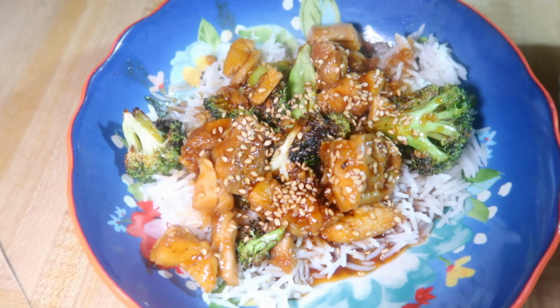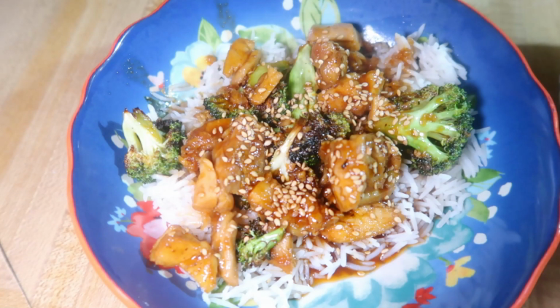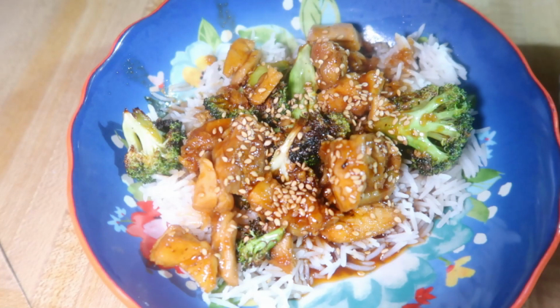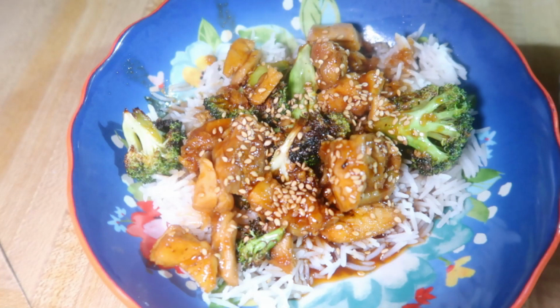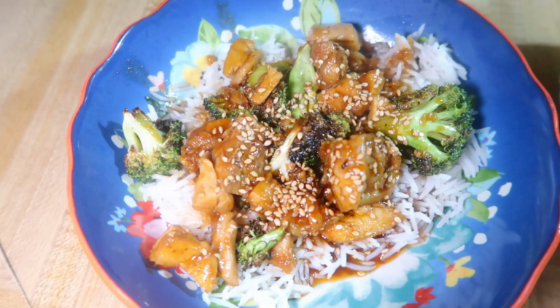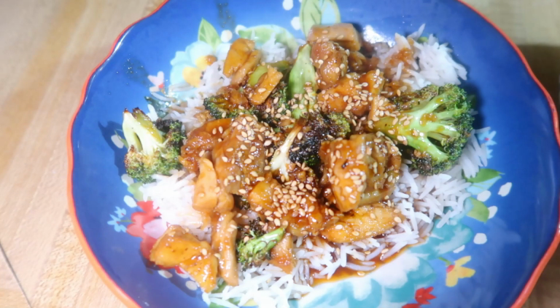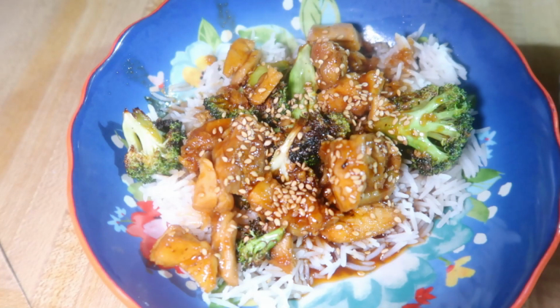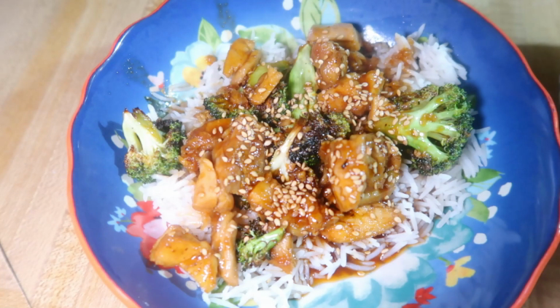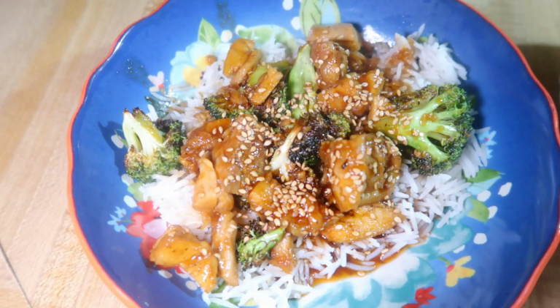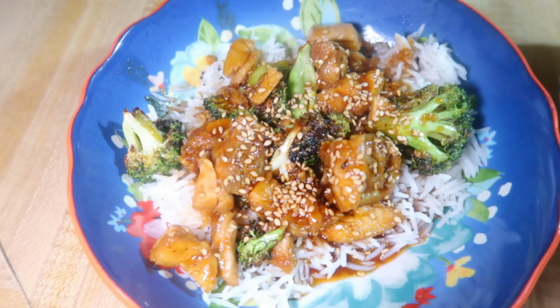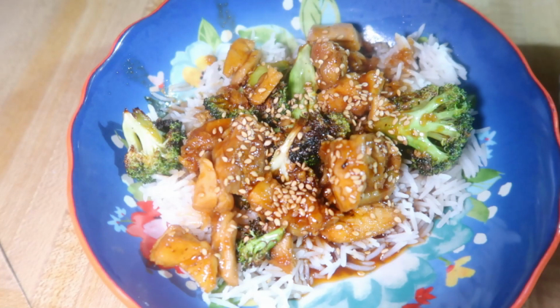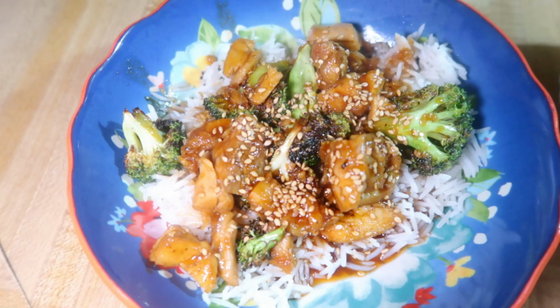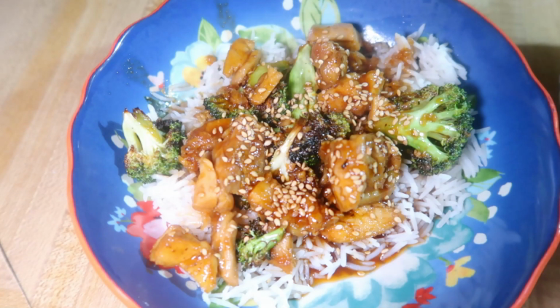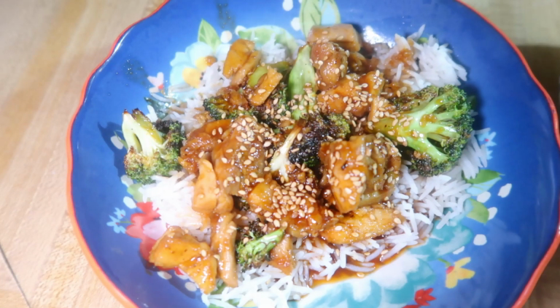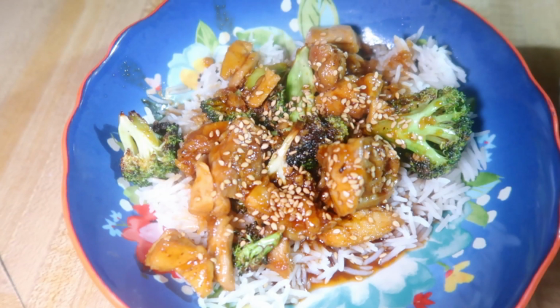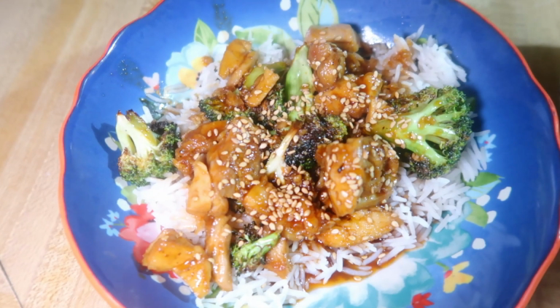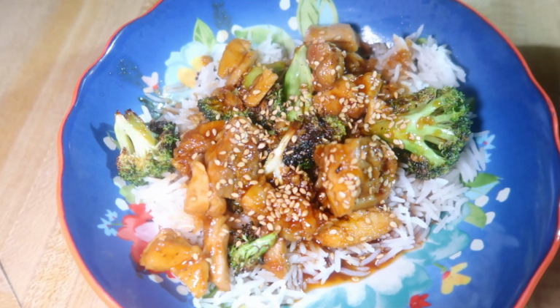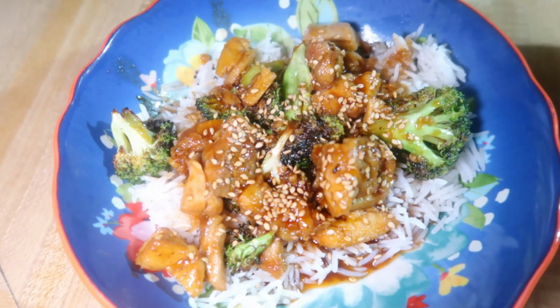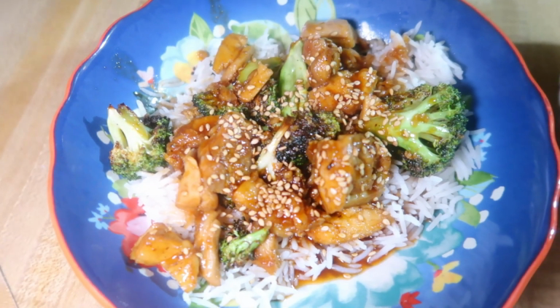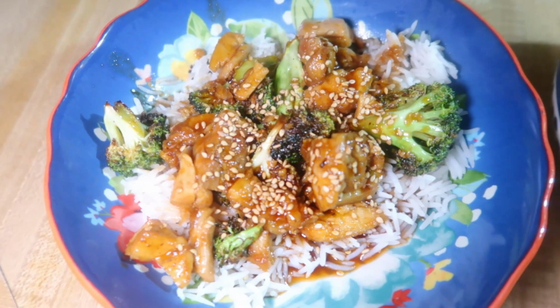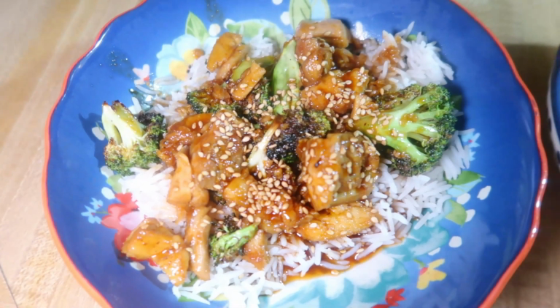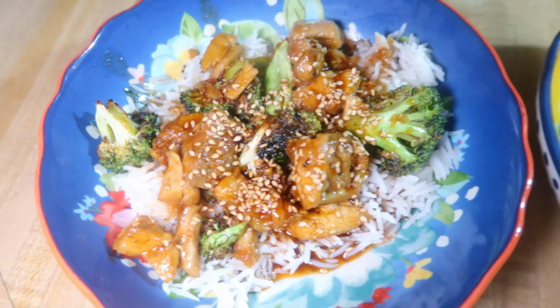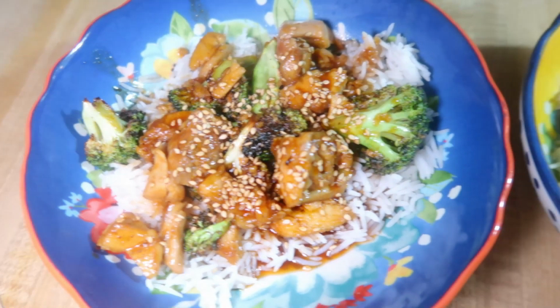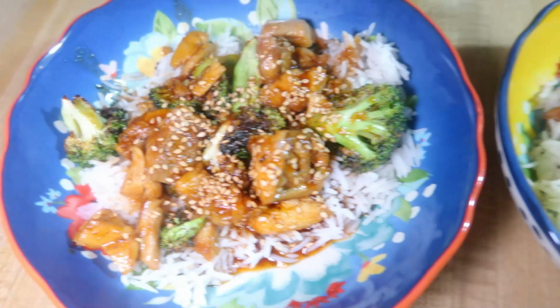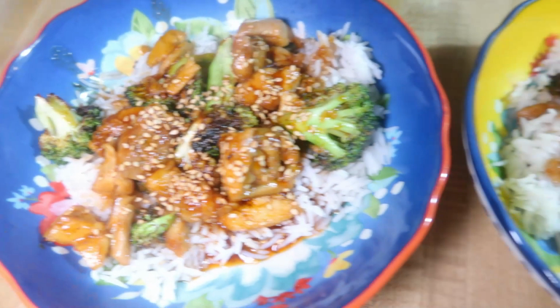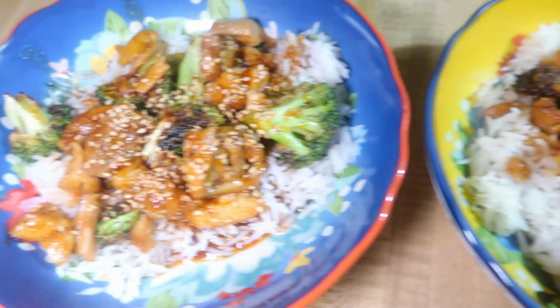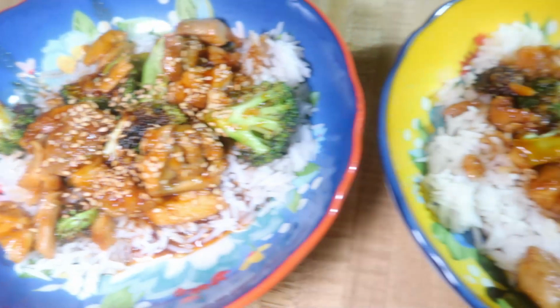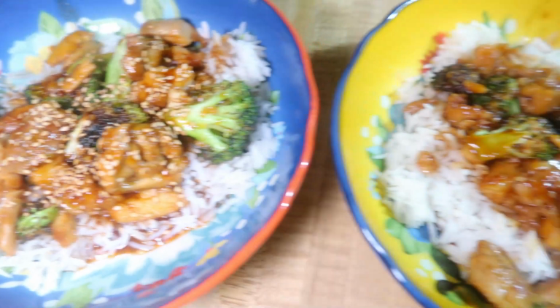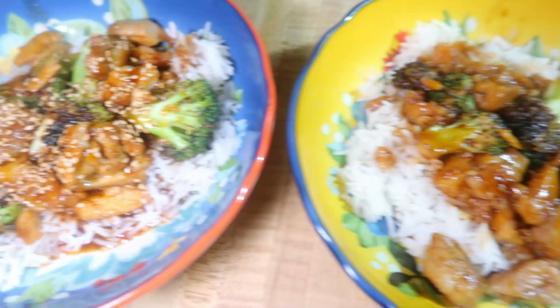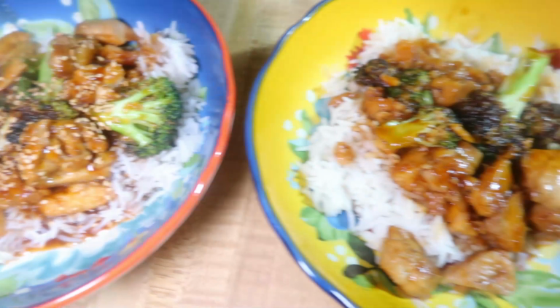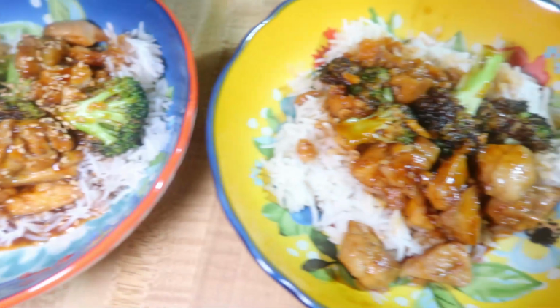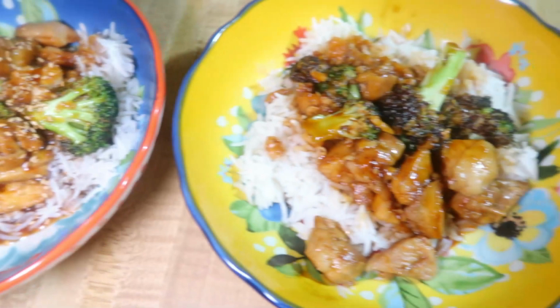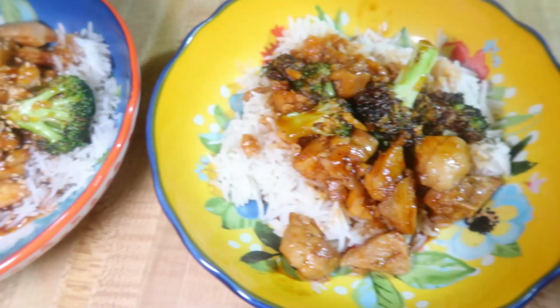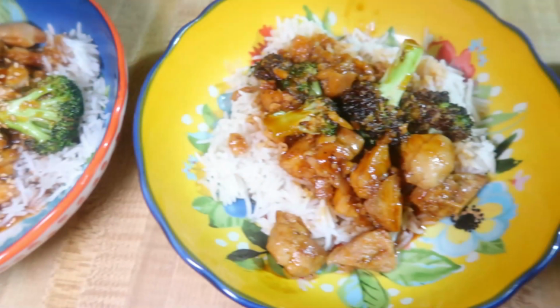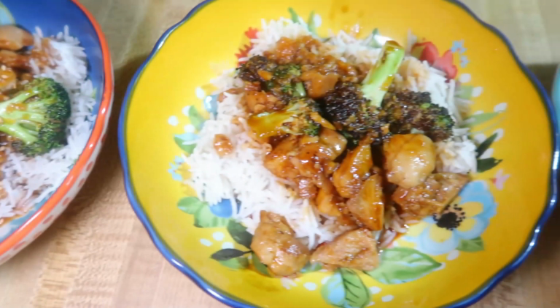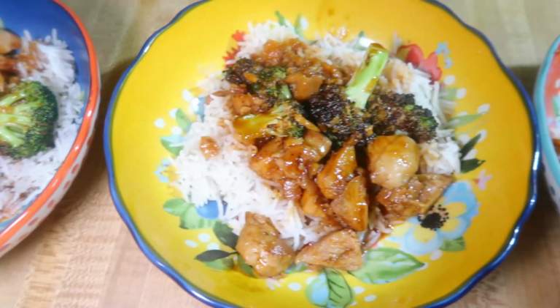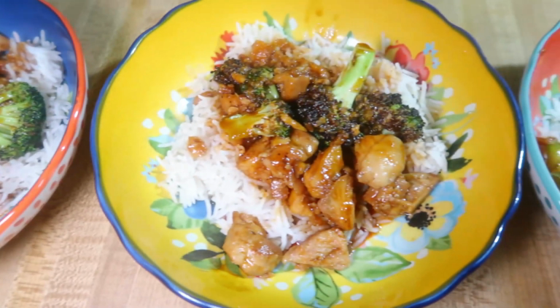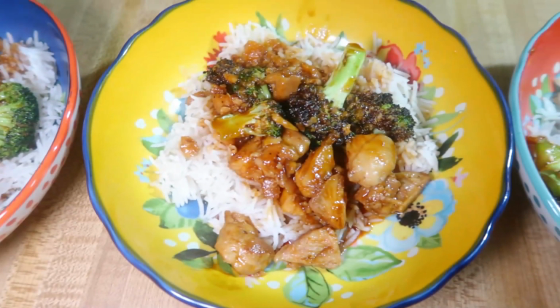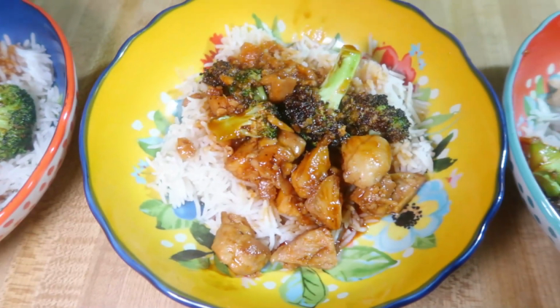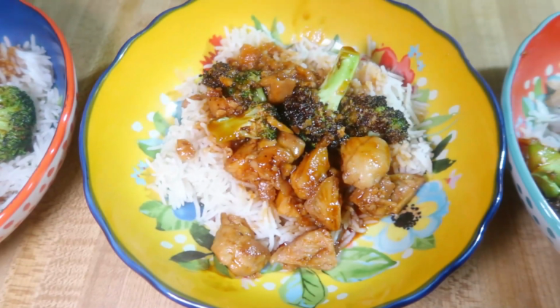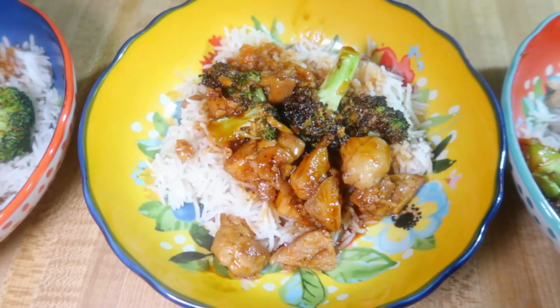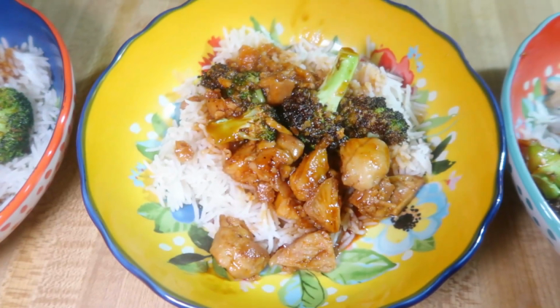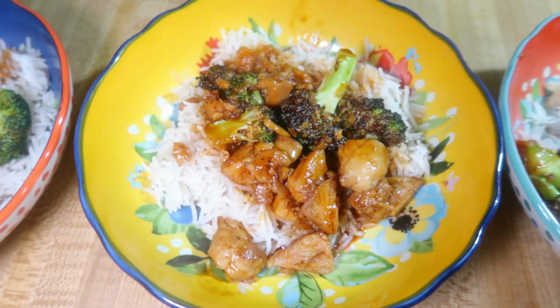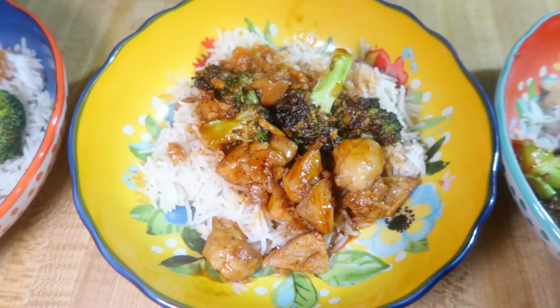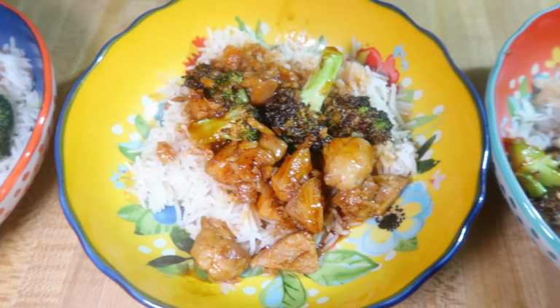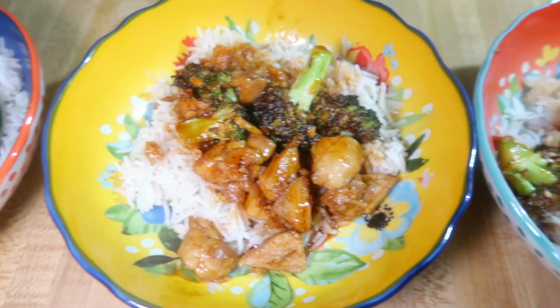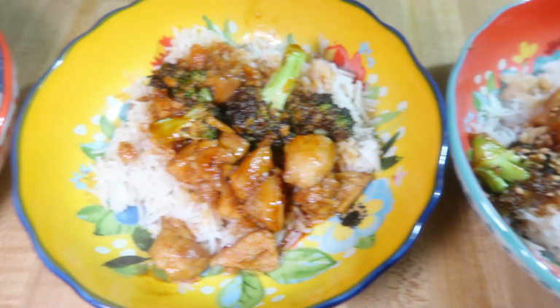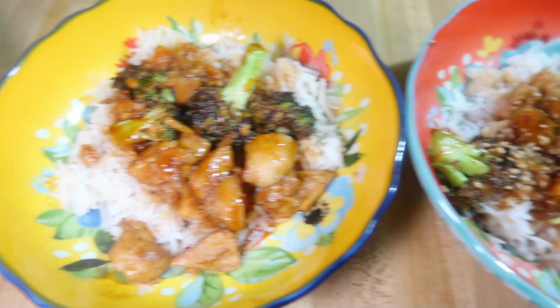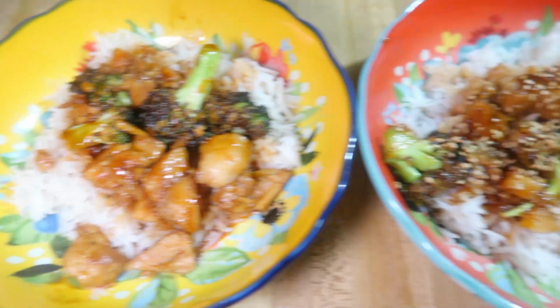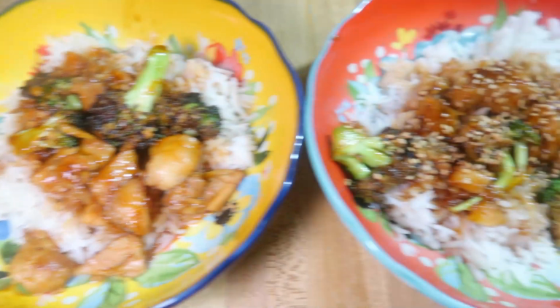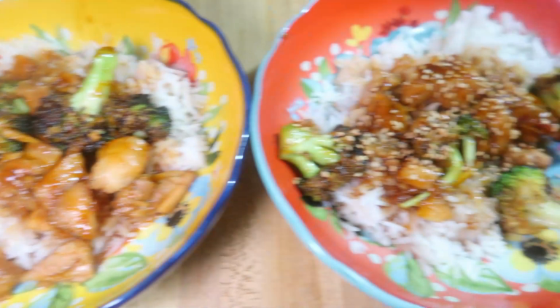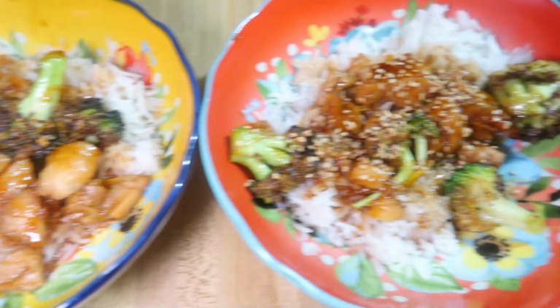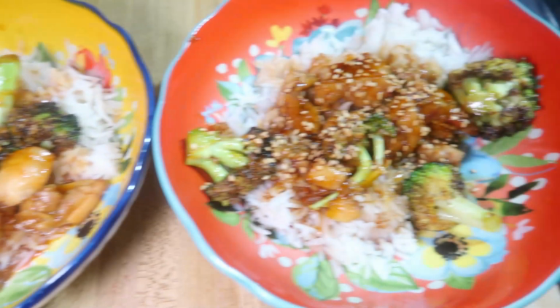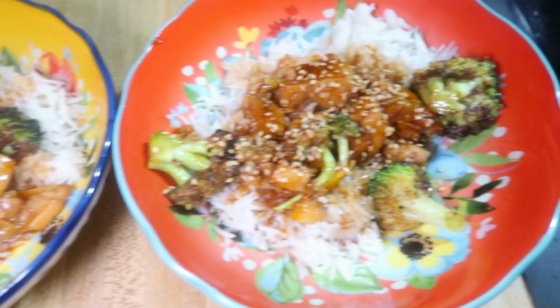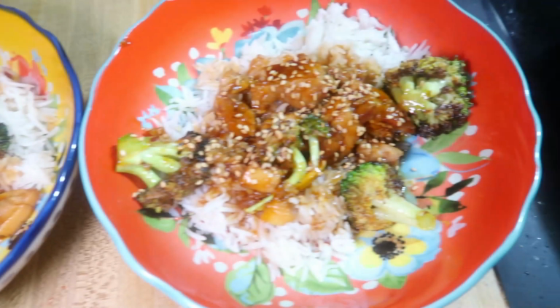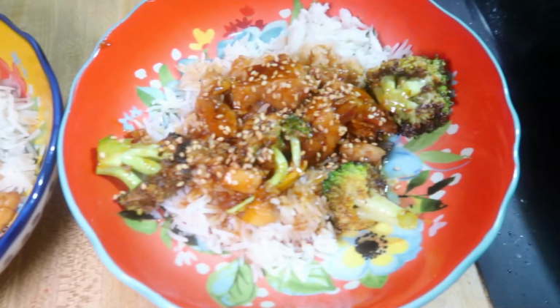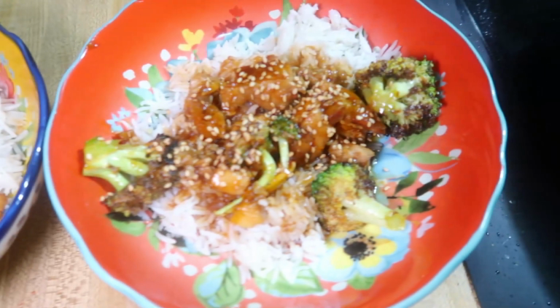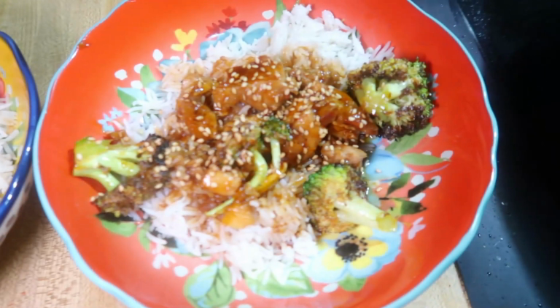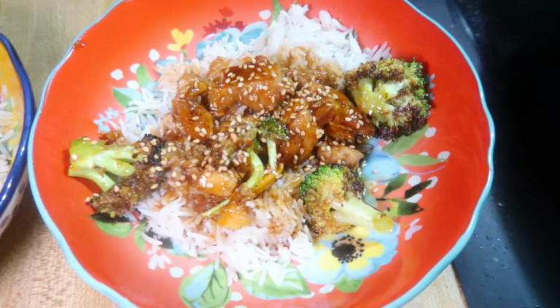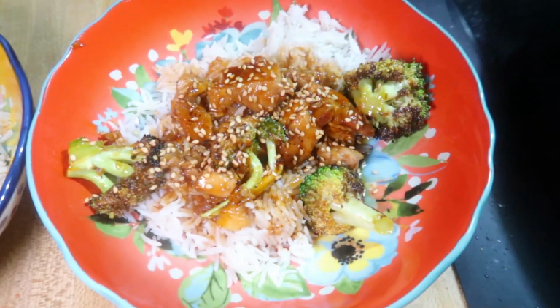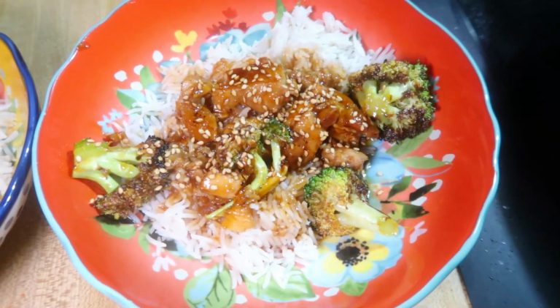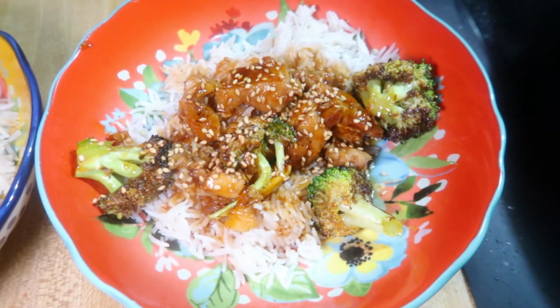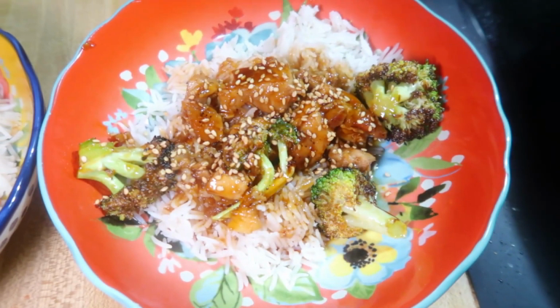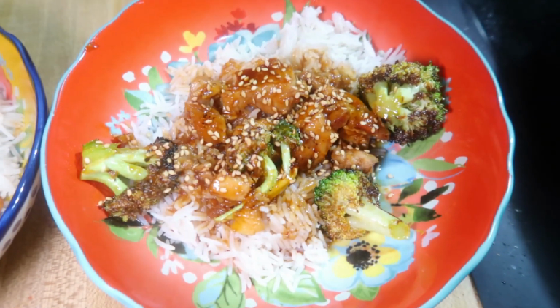The recipe for my rice will be down below, and I also like to put some sesame seeds on top for those of us that like sesame seeds.